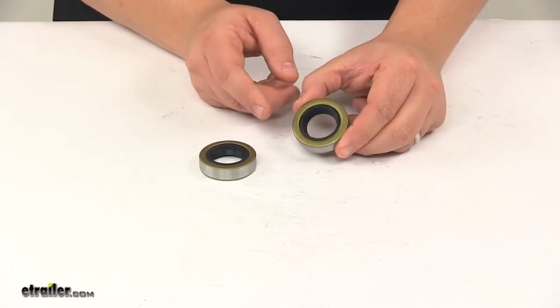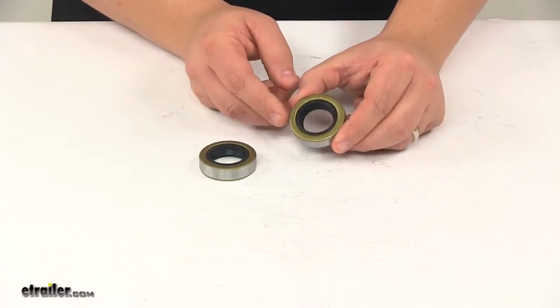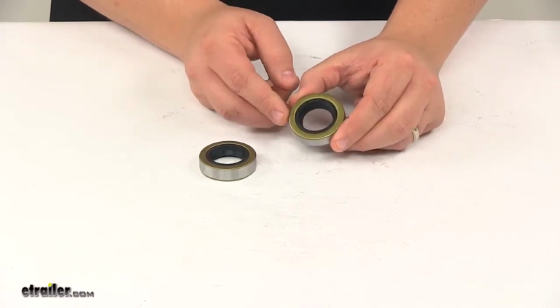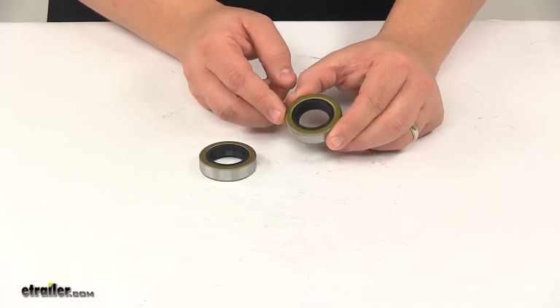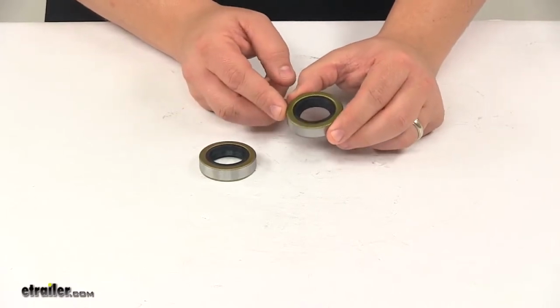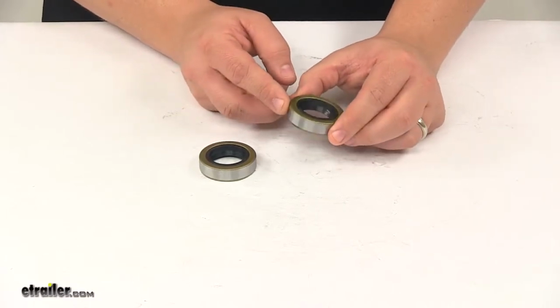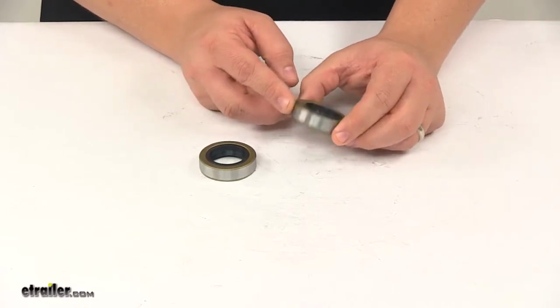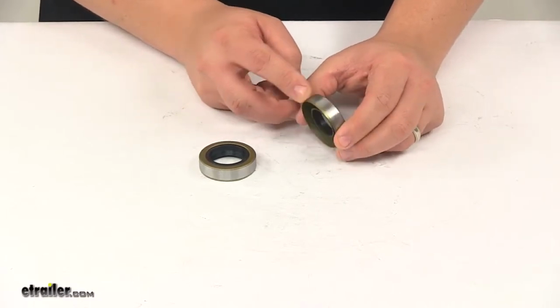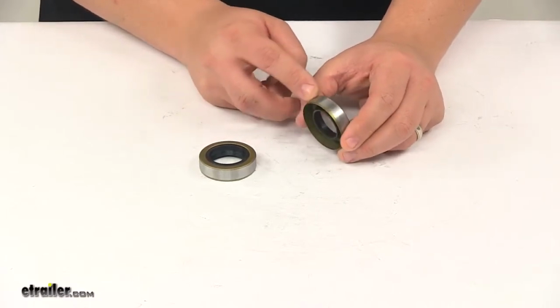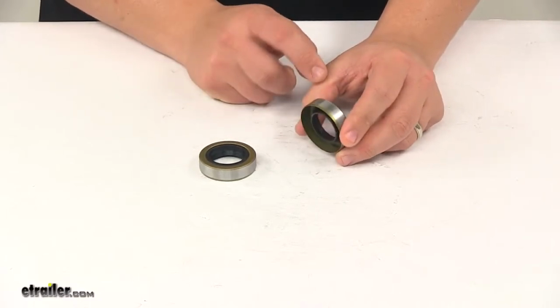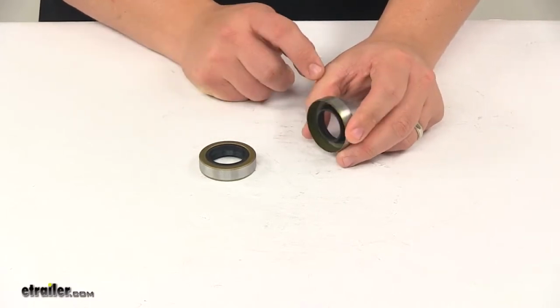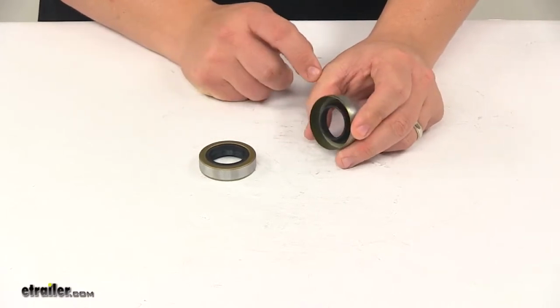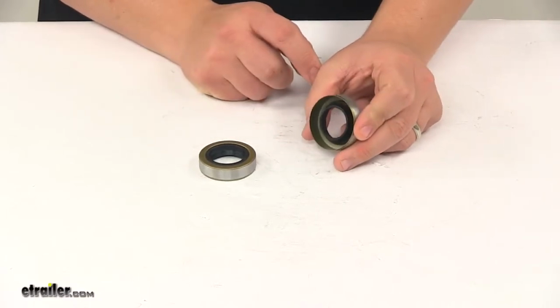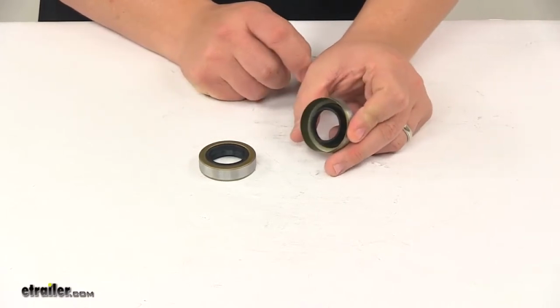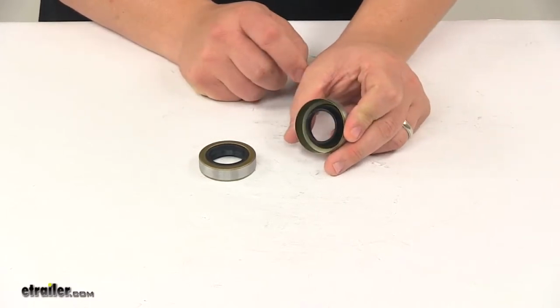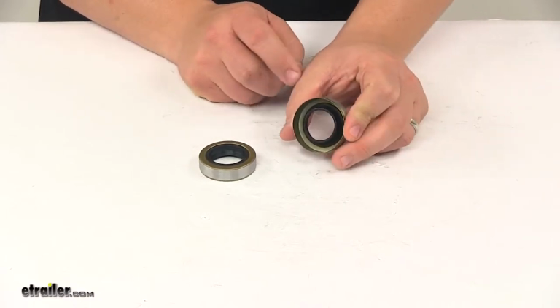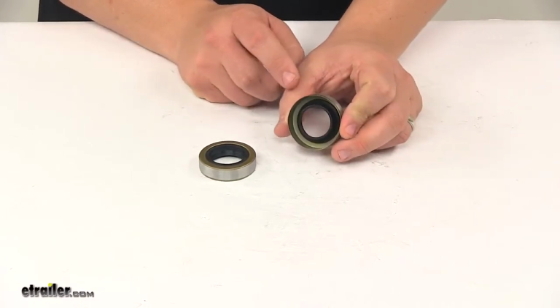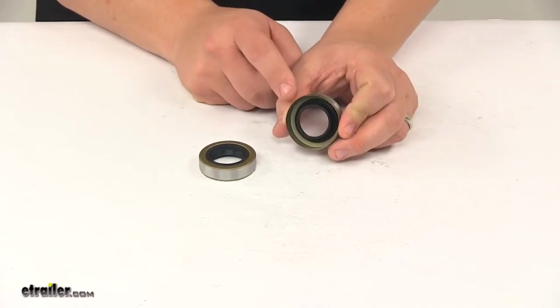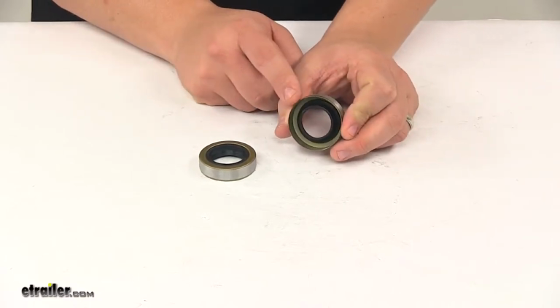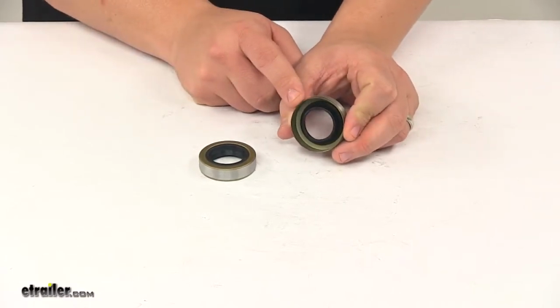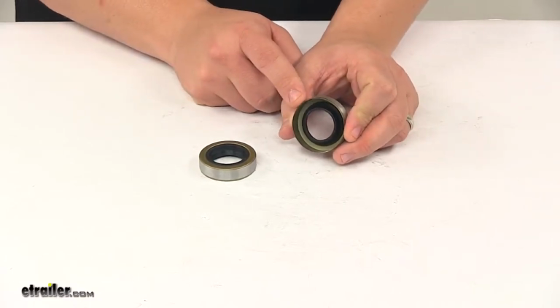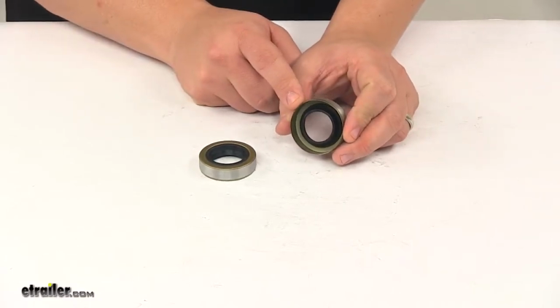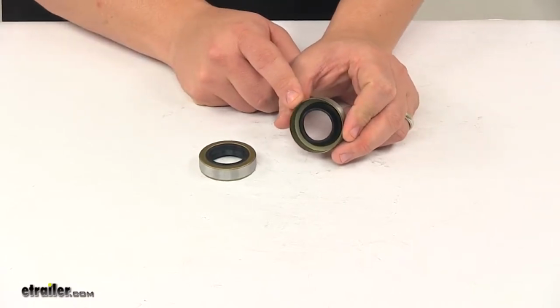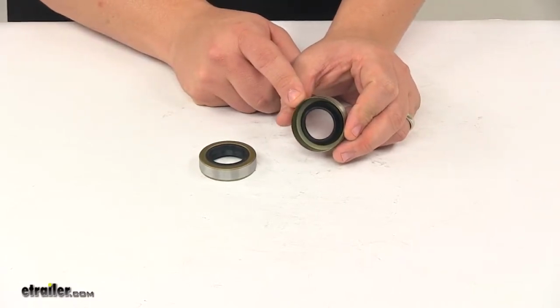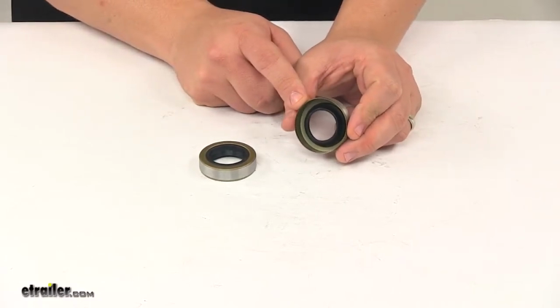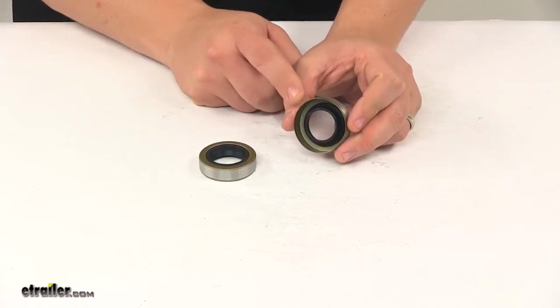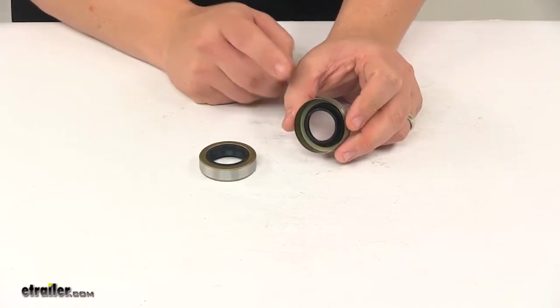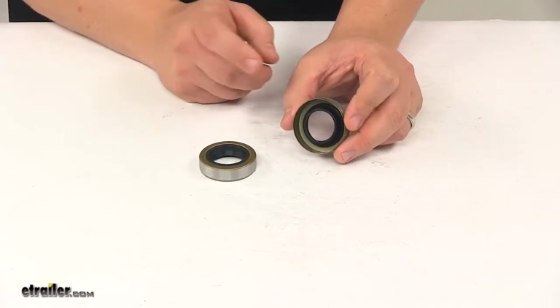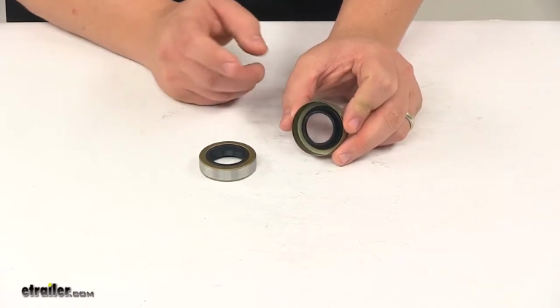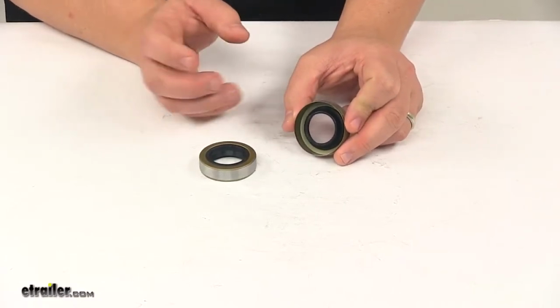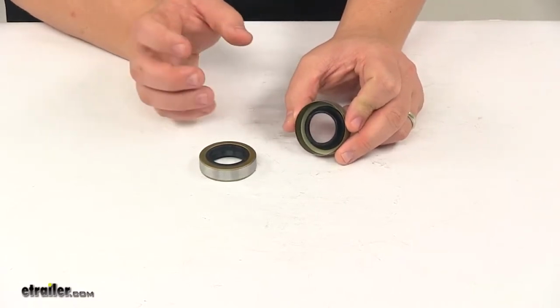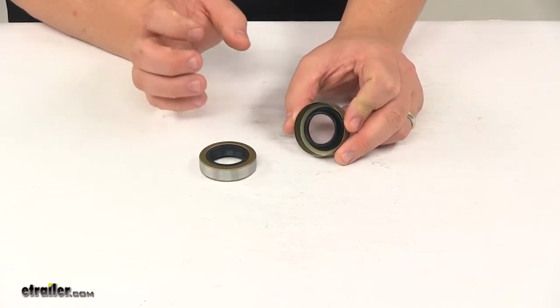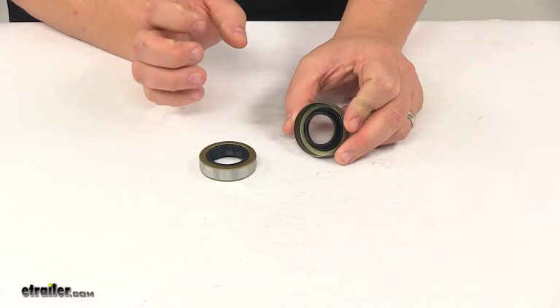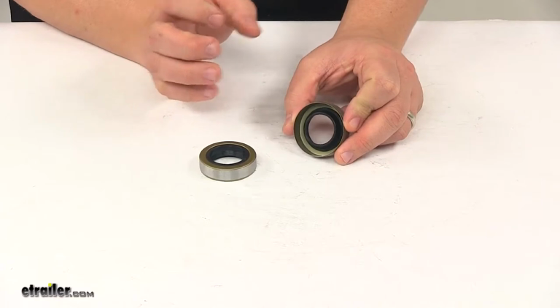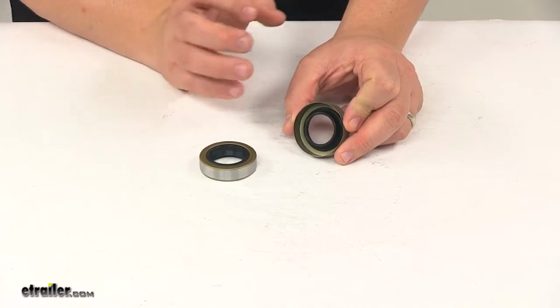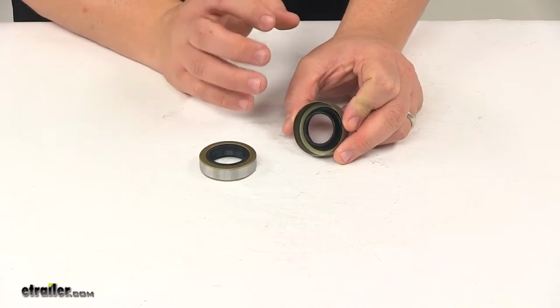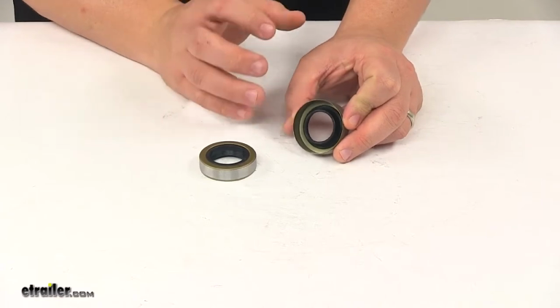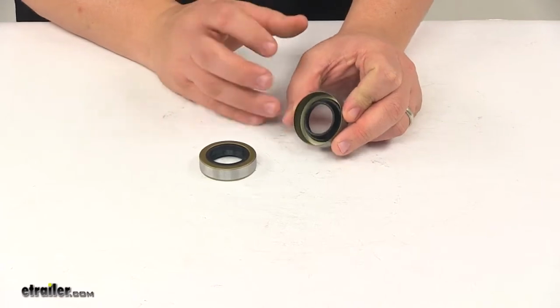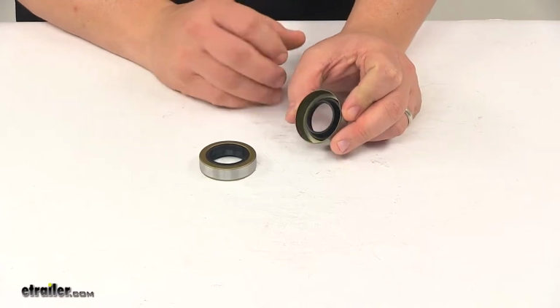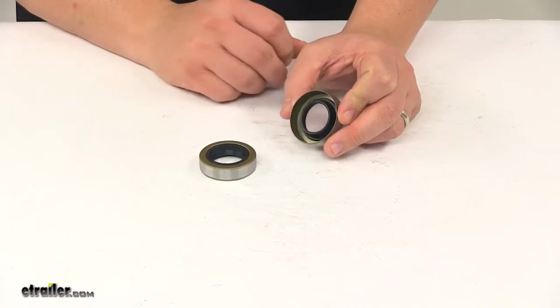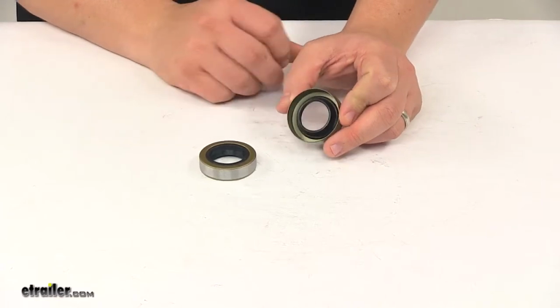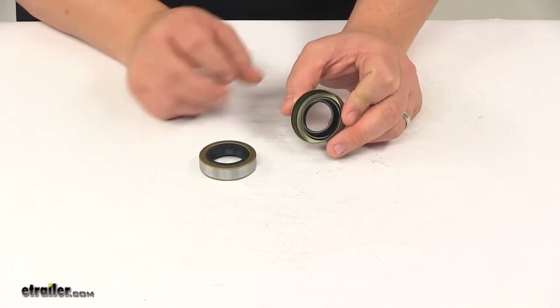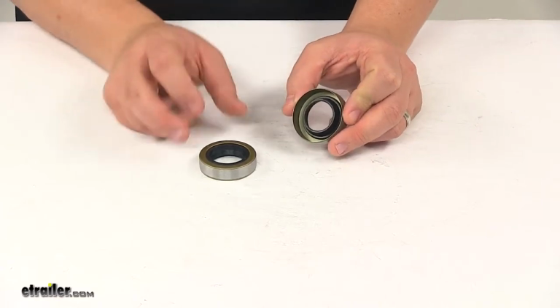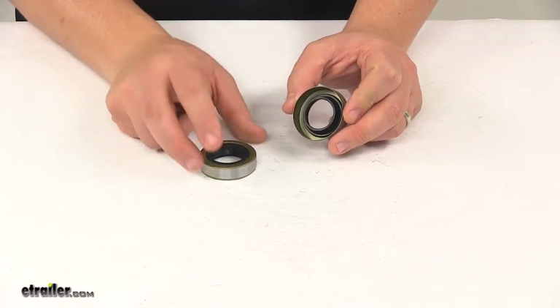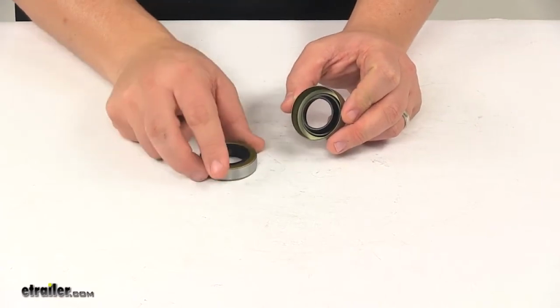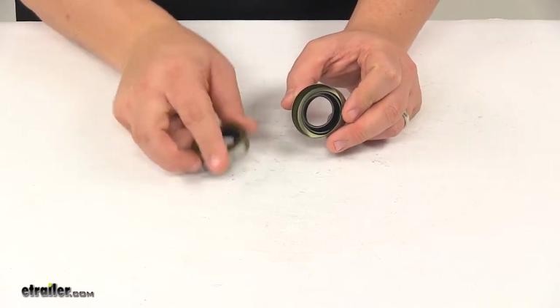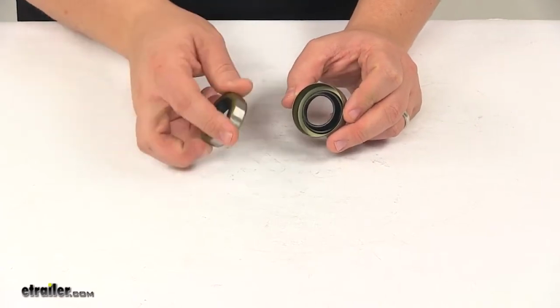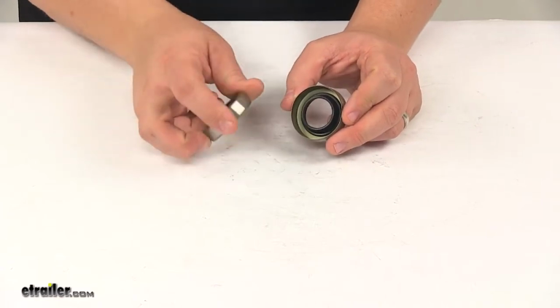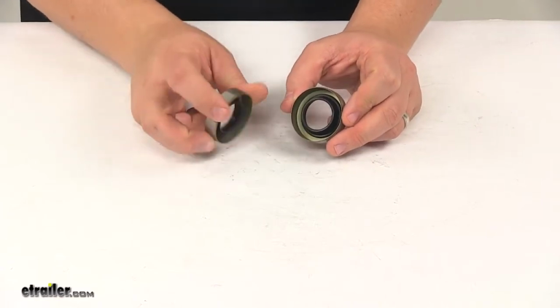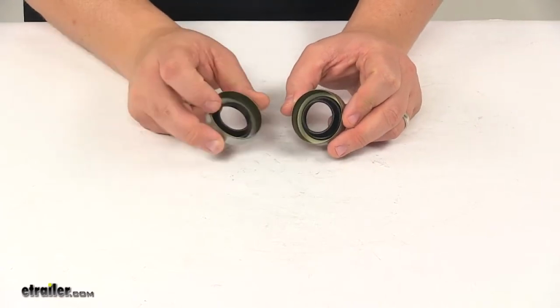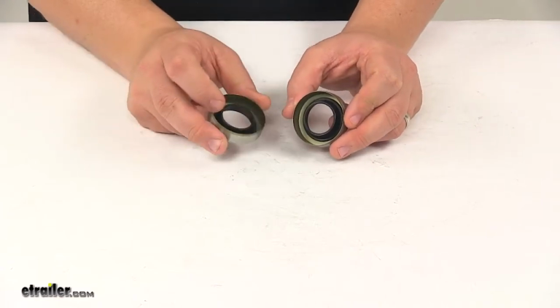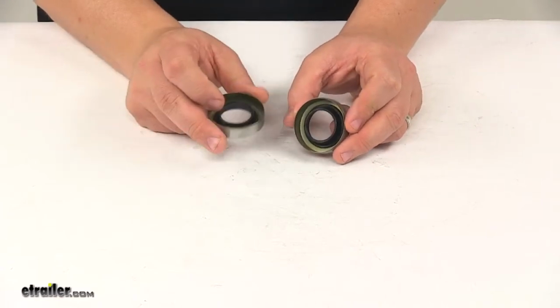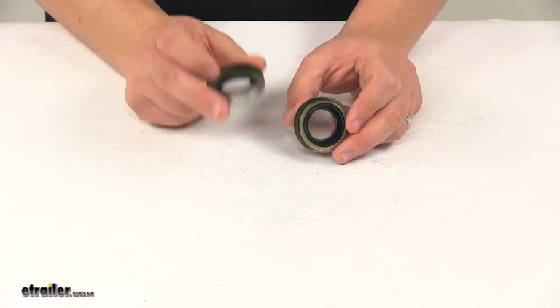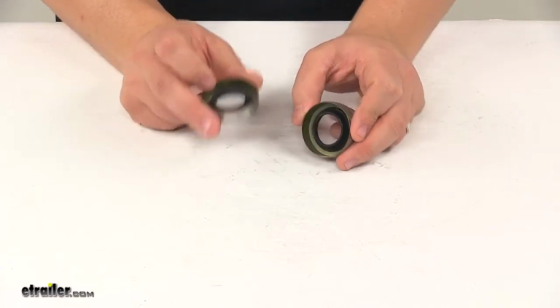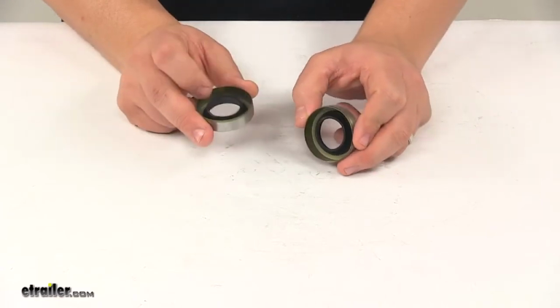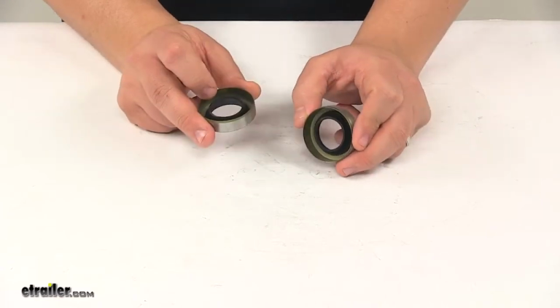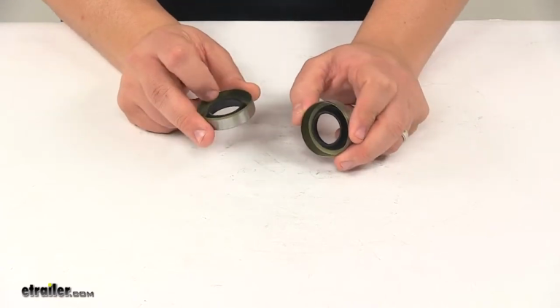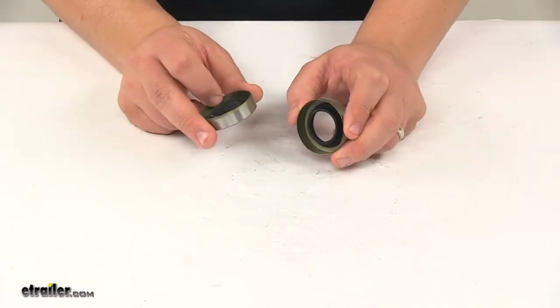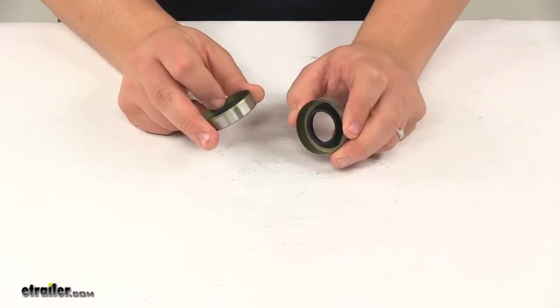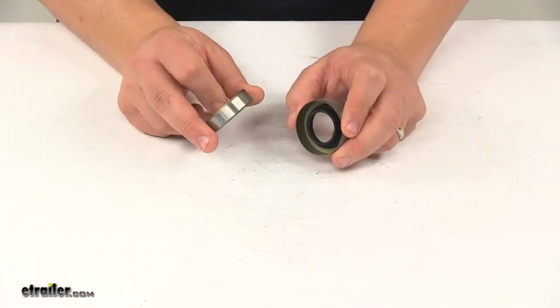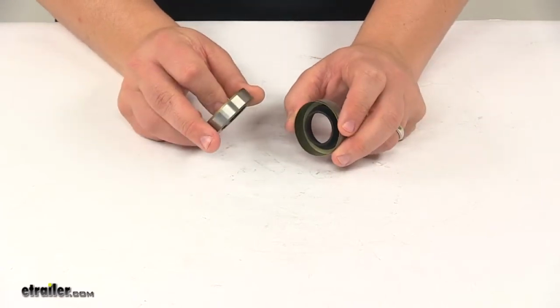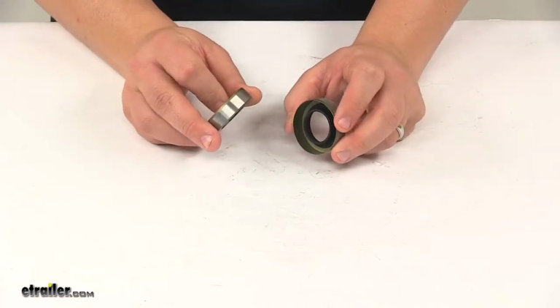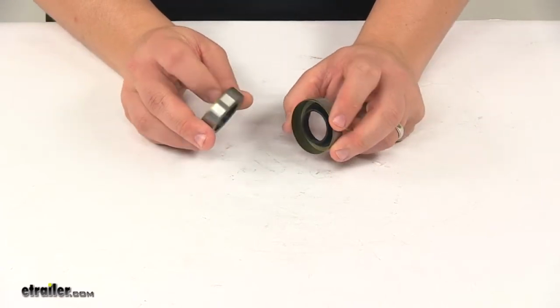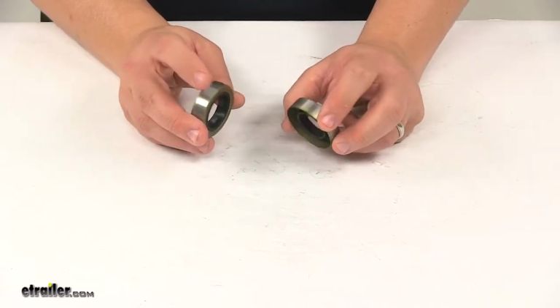They feature the single lip design which helps keep water out and grease in. These are made in the USA, and both of them are included.